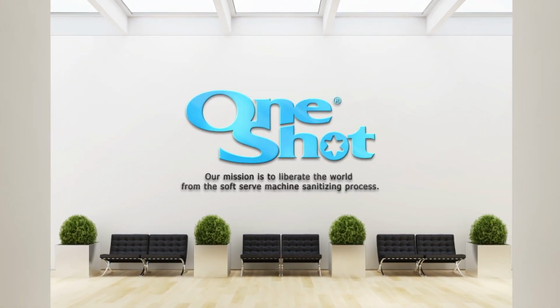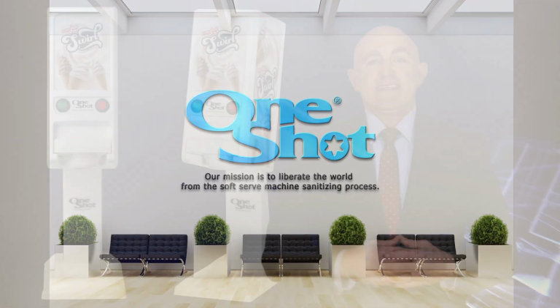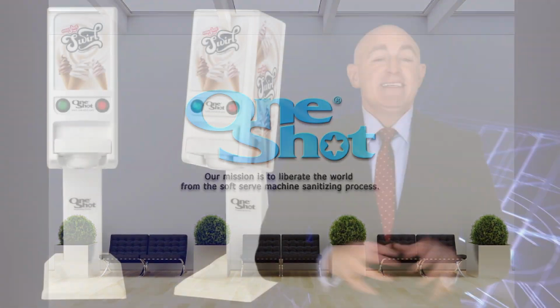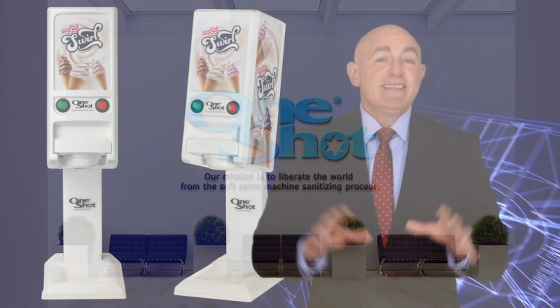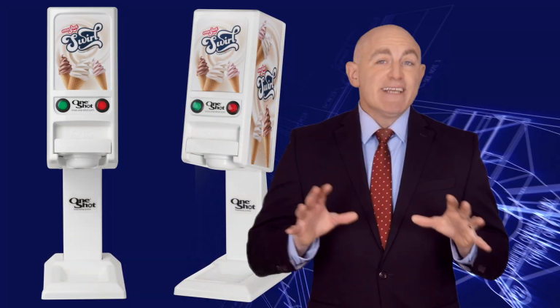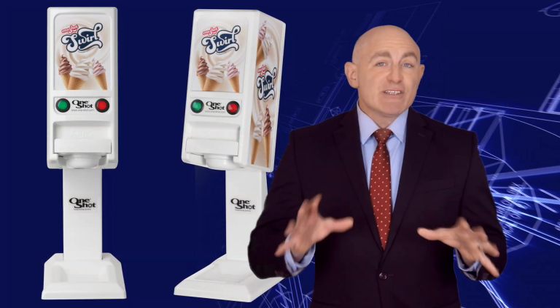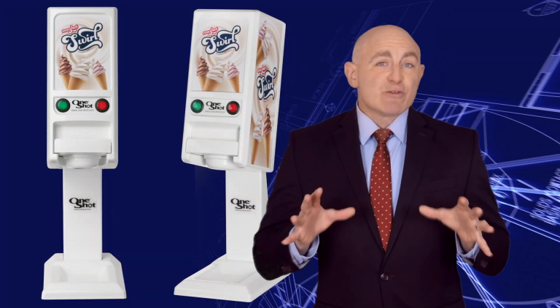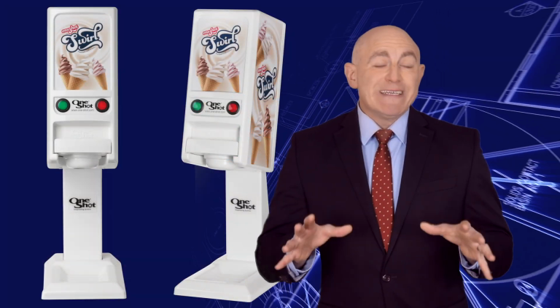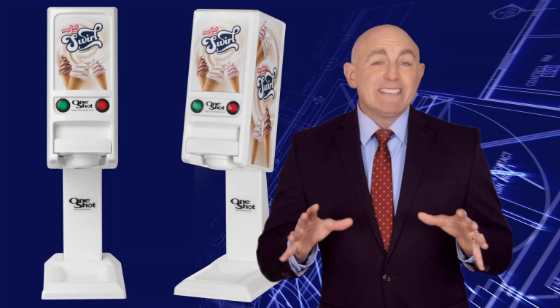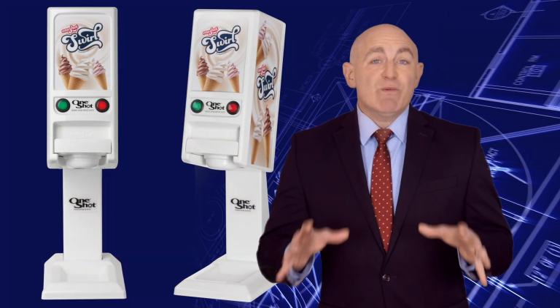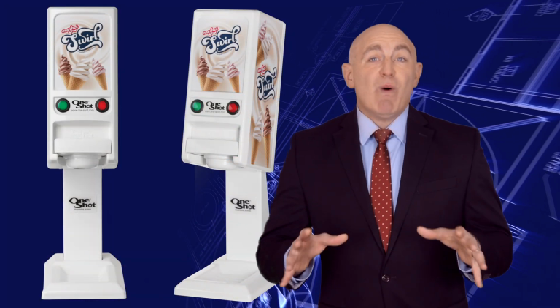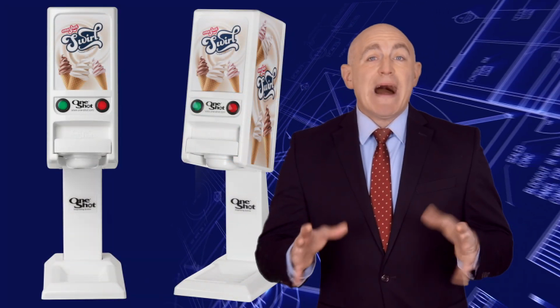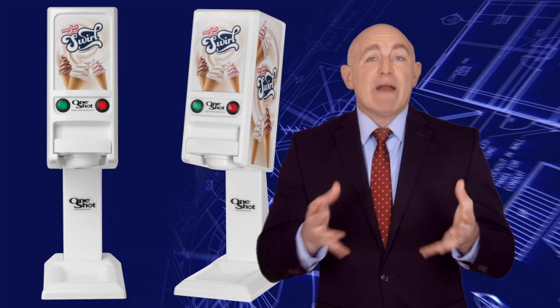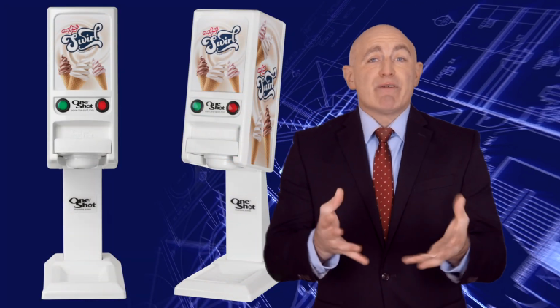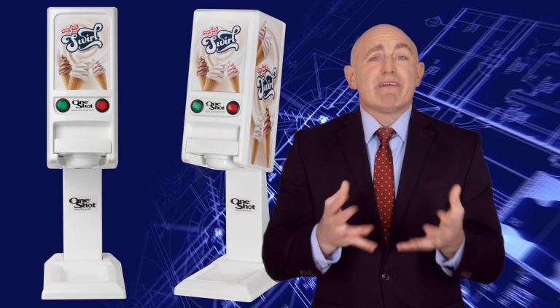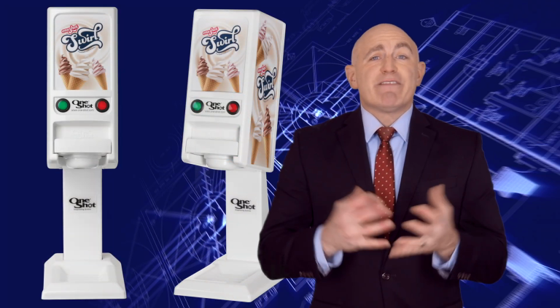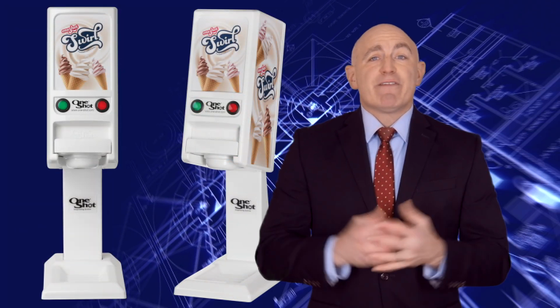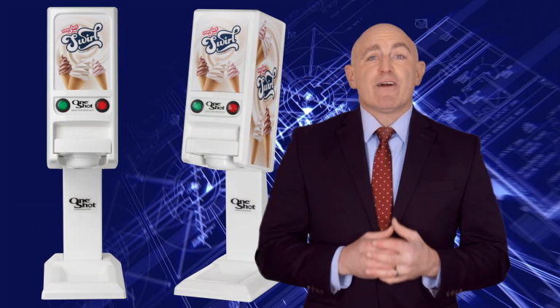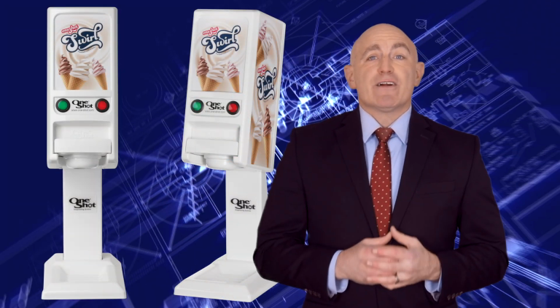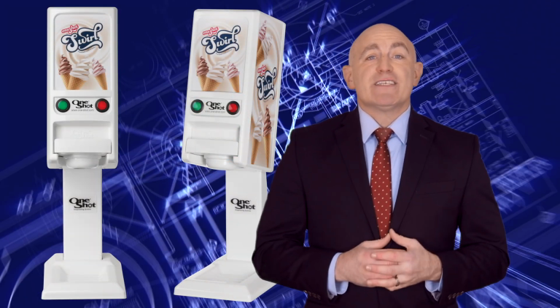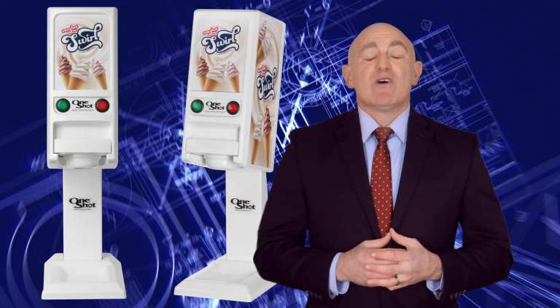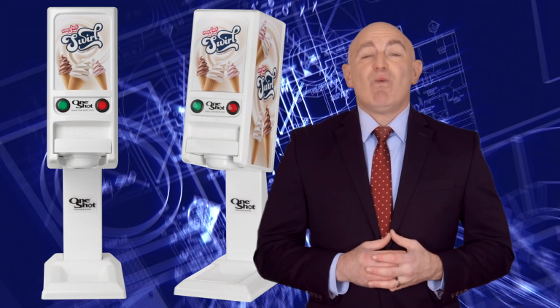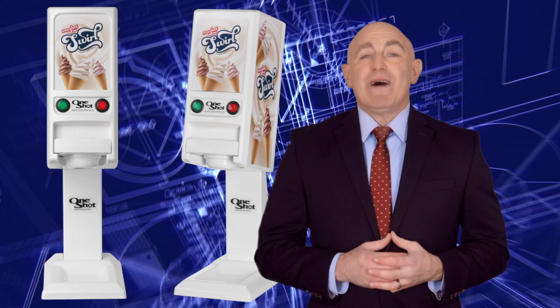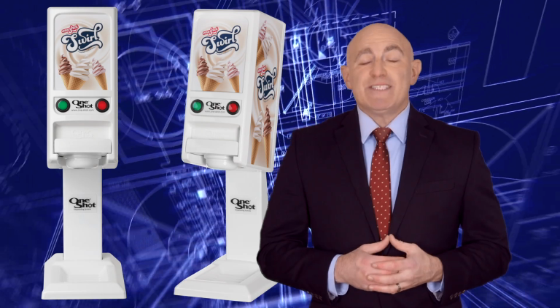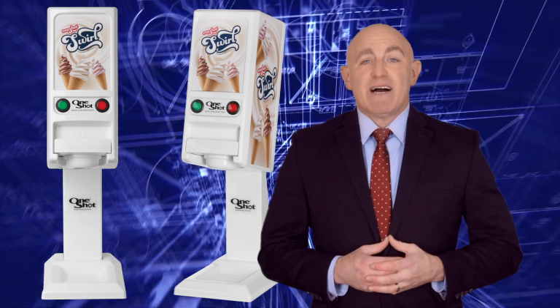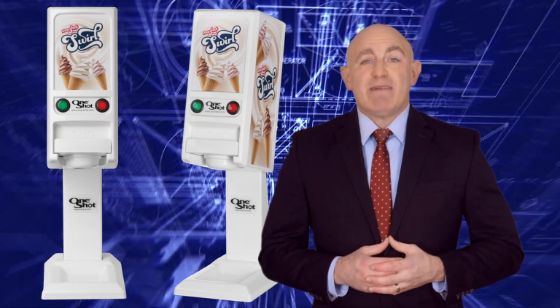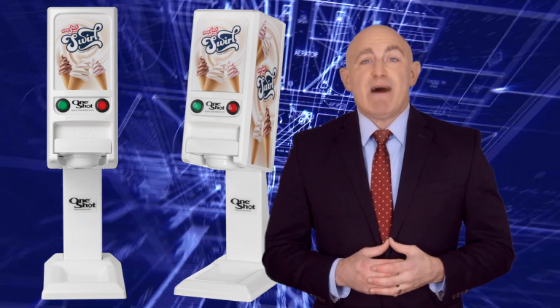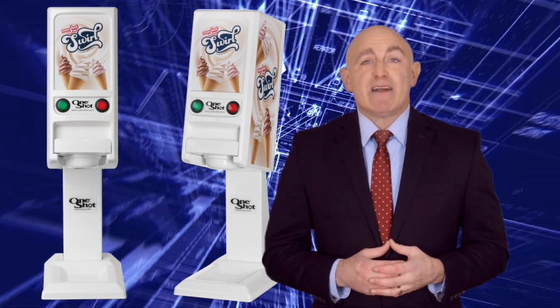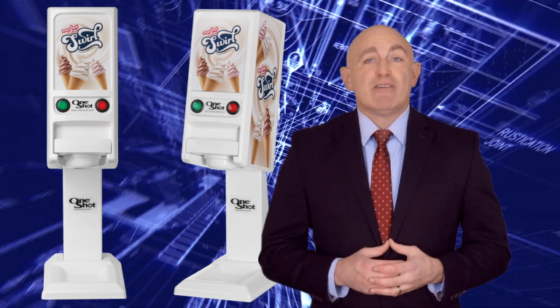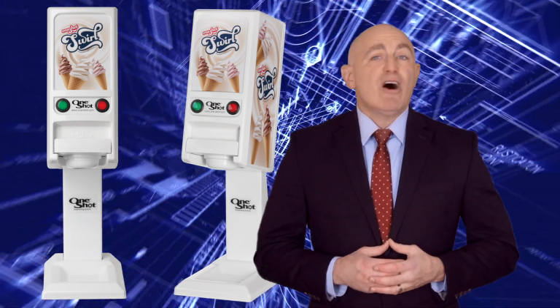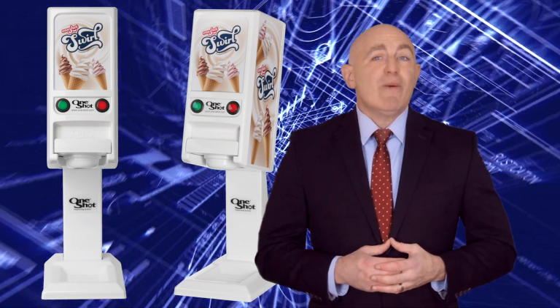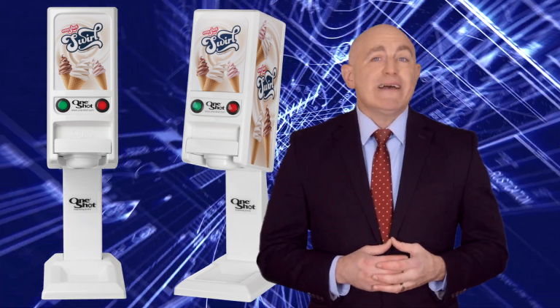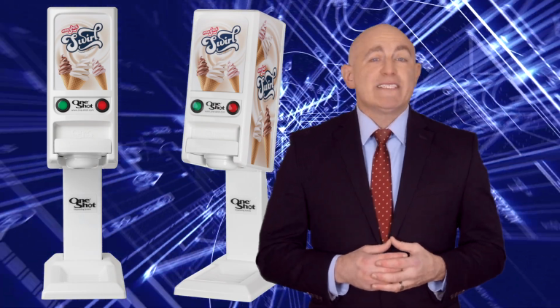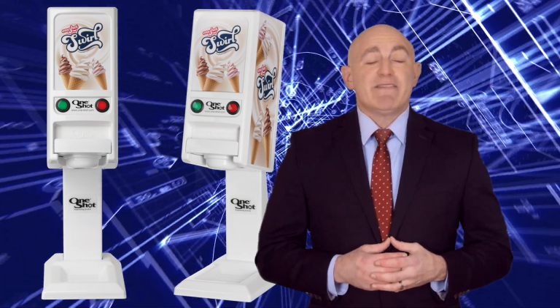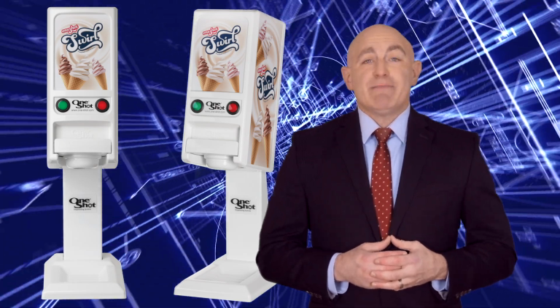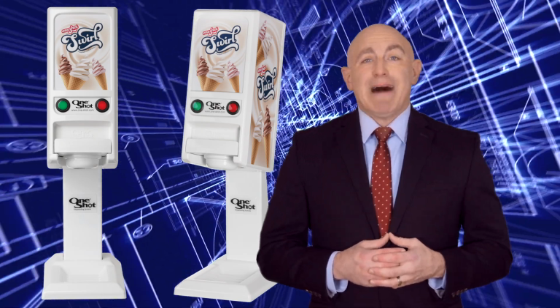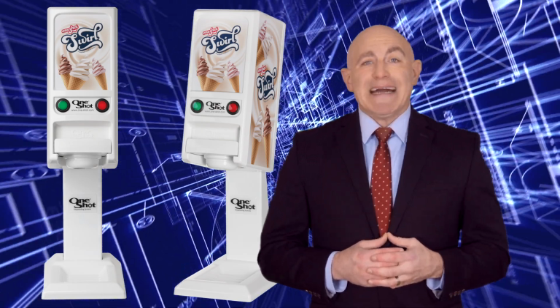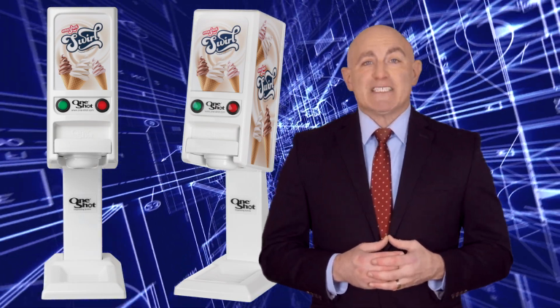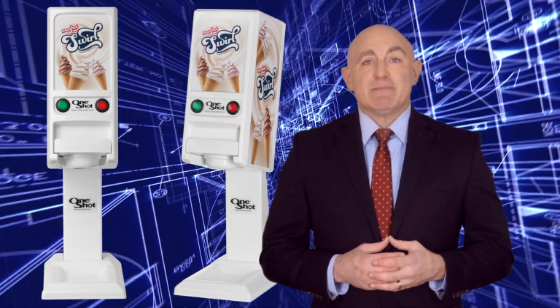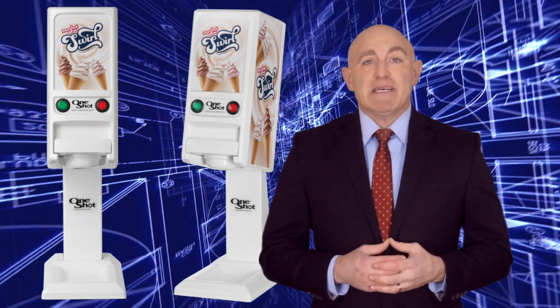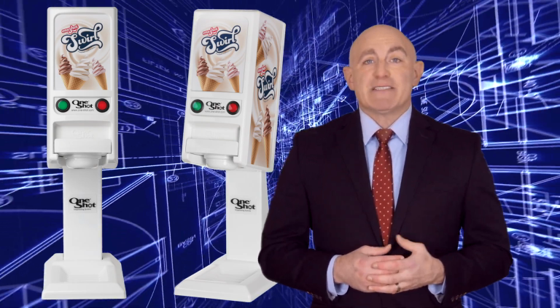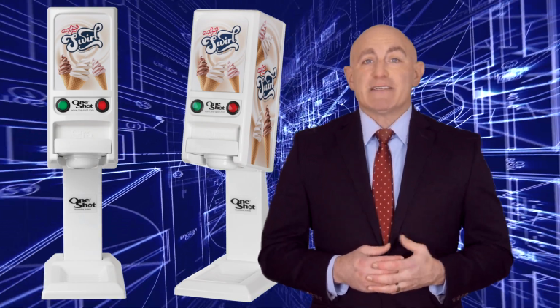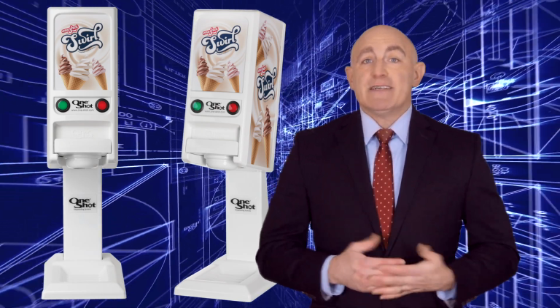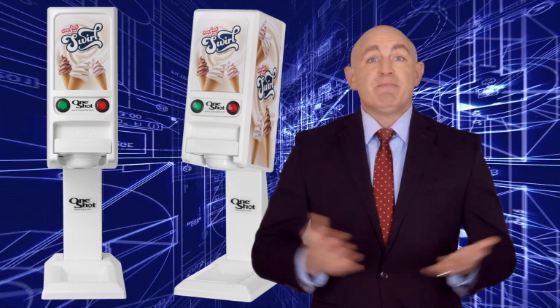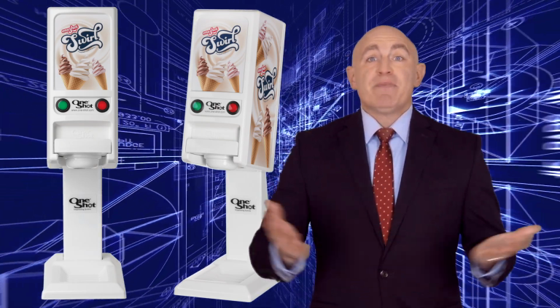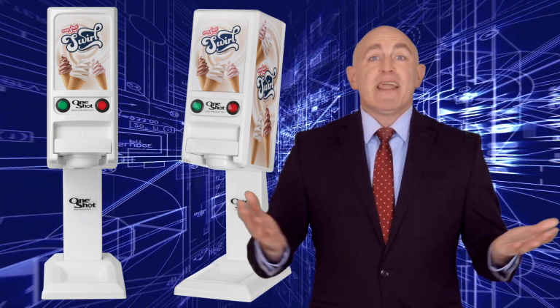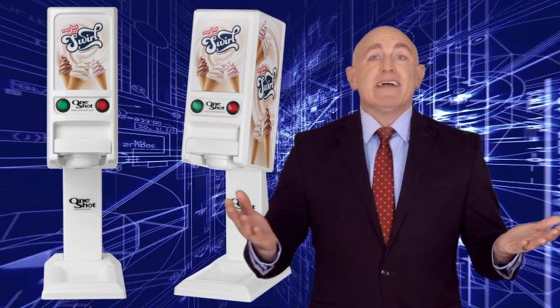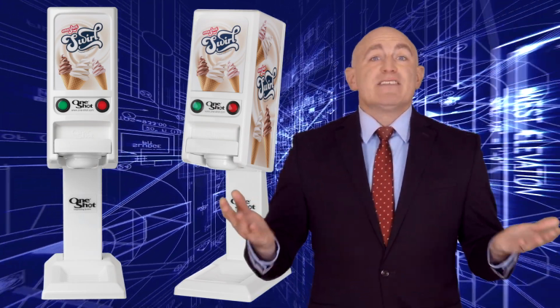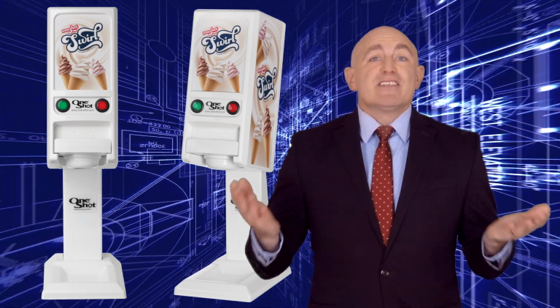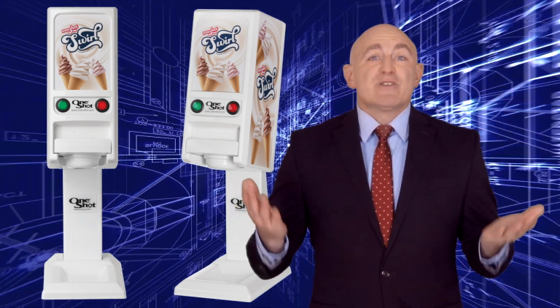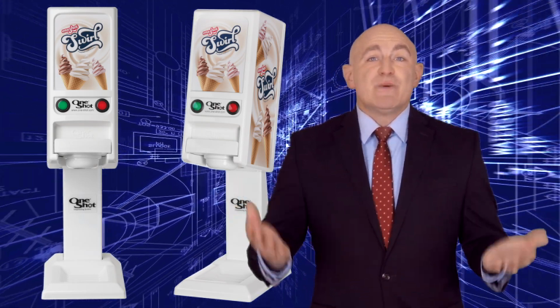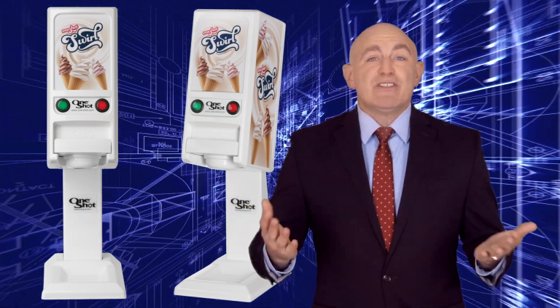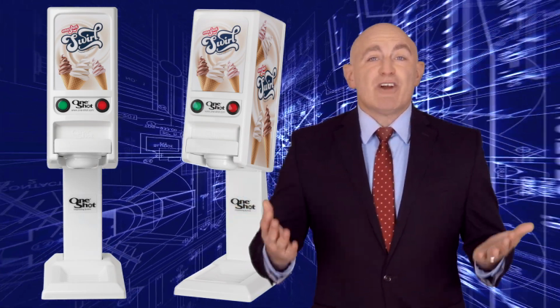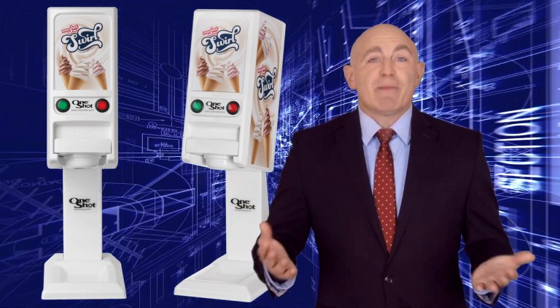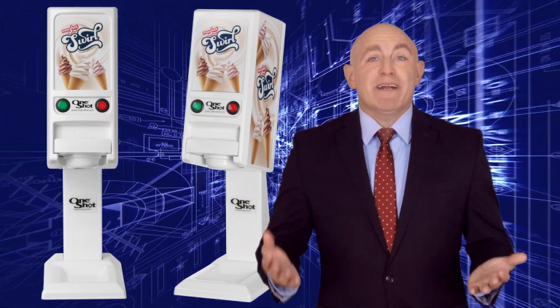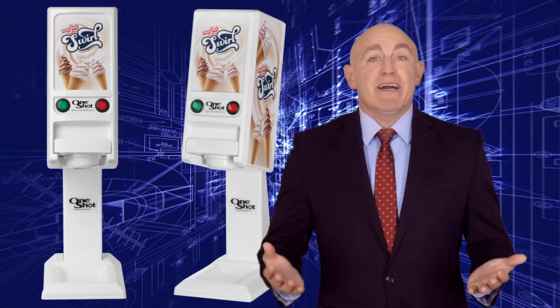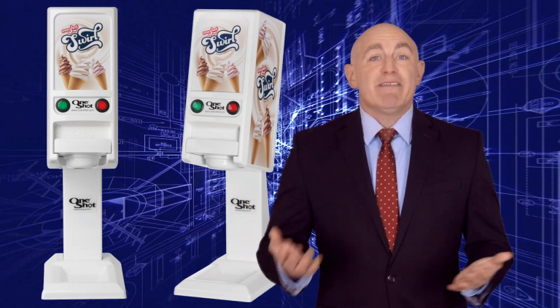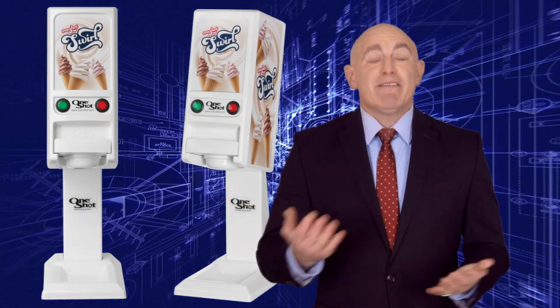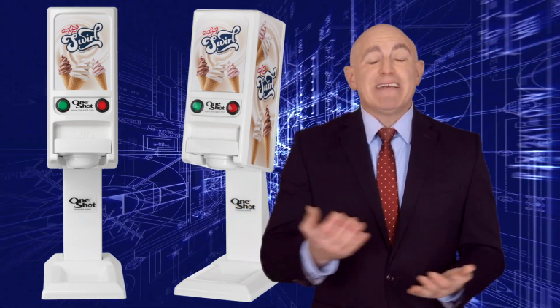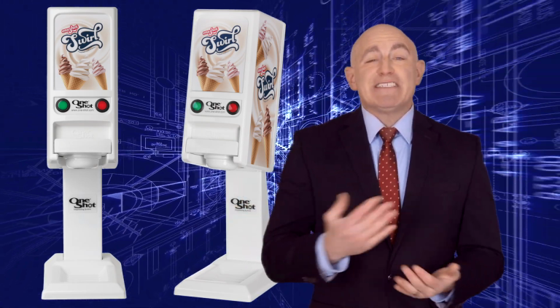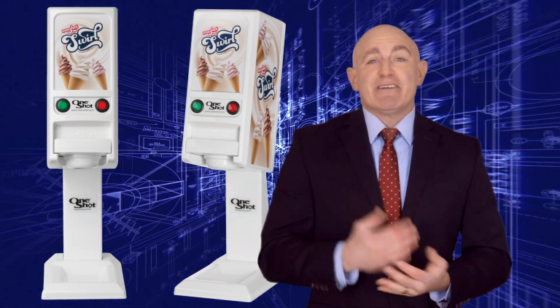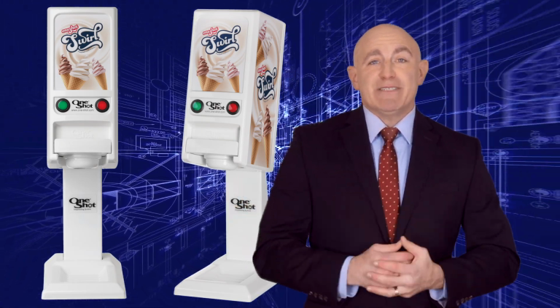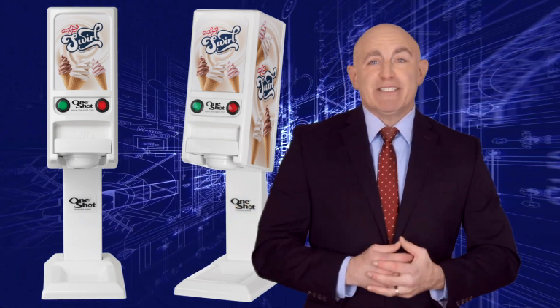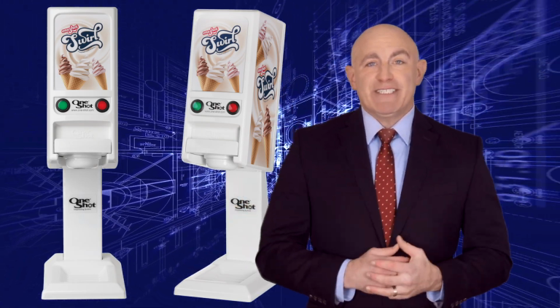There's a reason why we refer to the one-shot model OS 7 pod dispenser as the Swiss Army knife of ice cream machines.